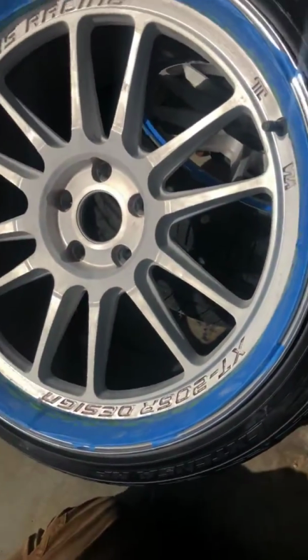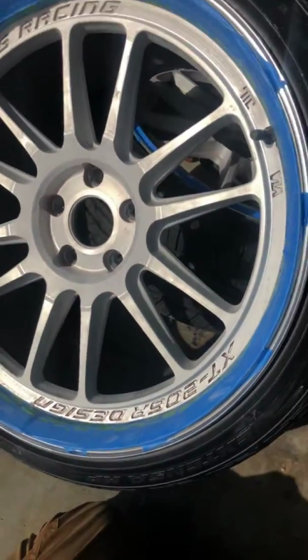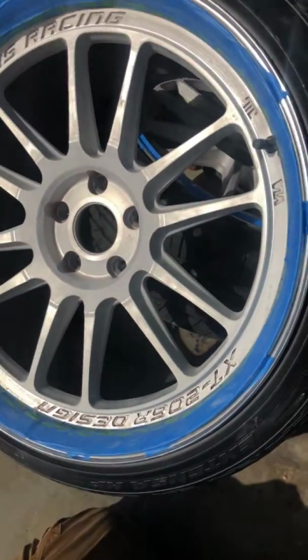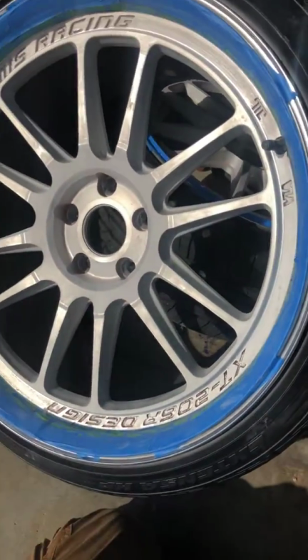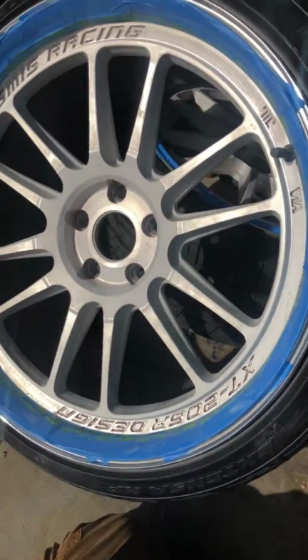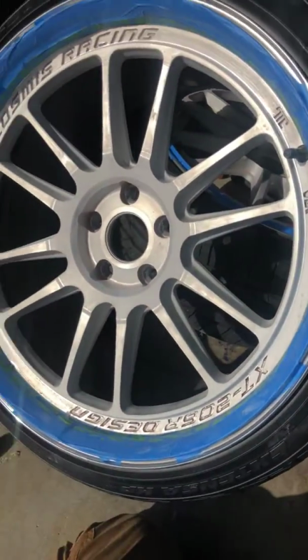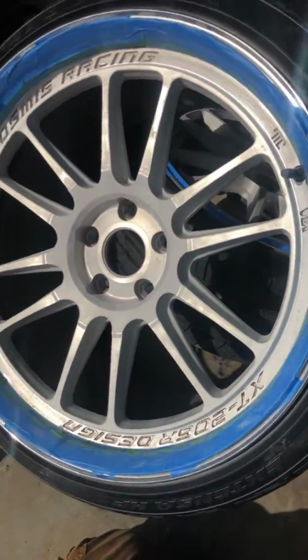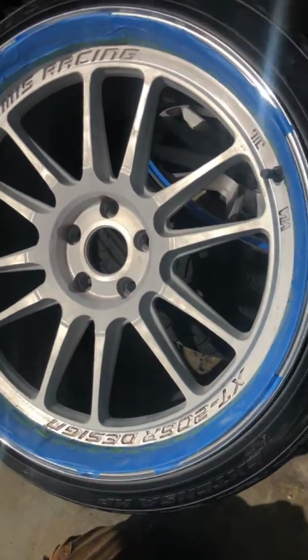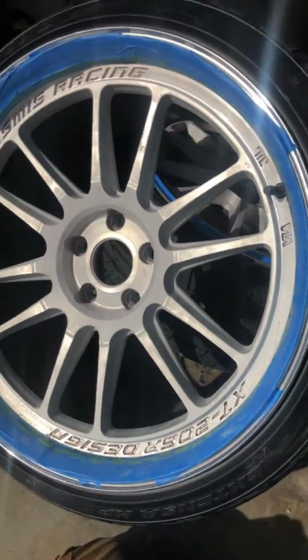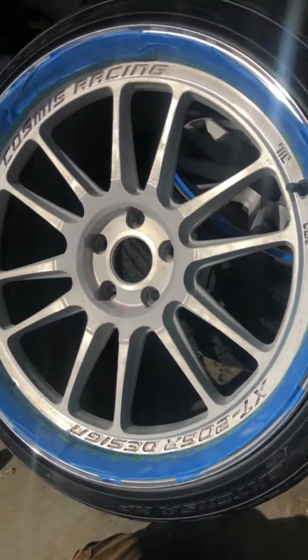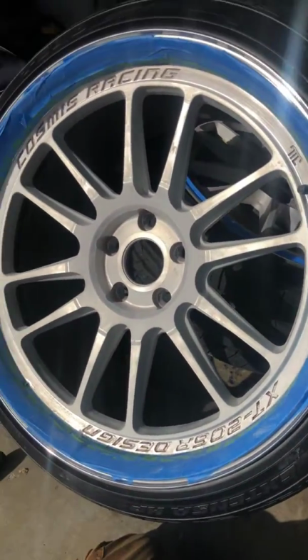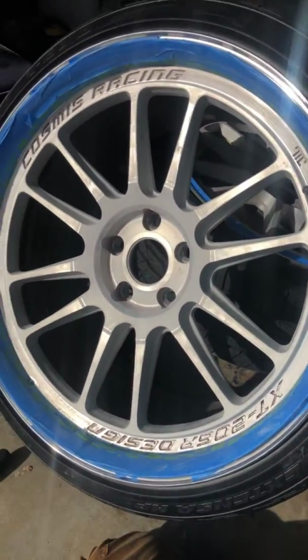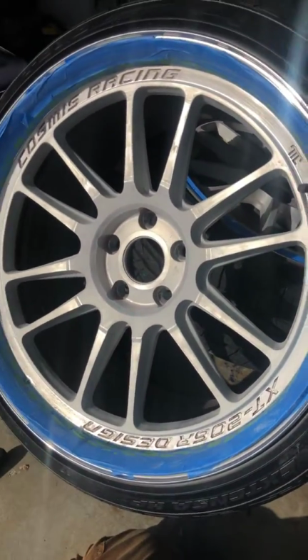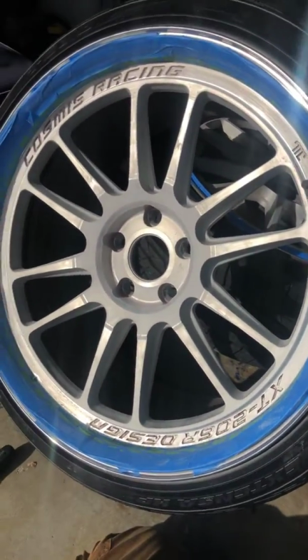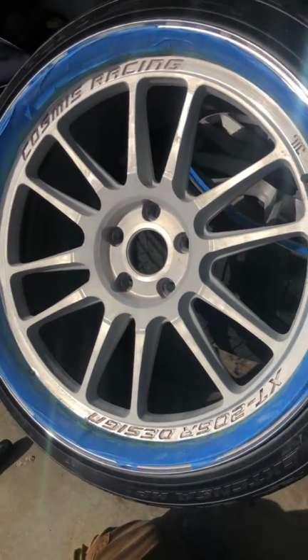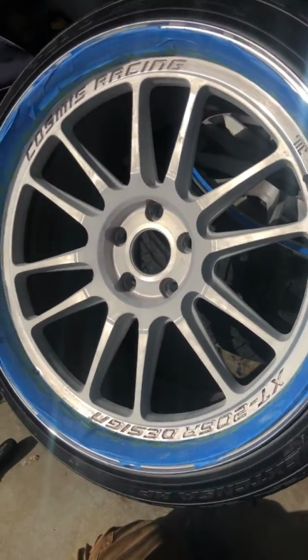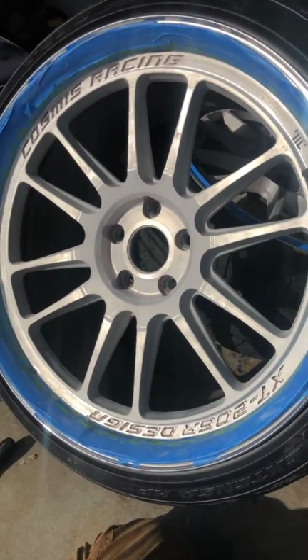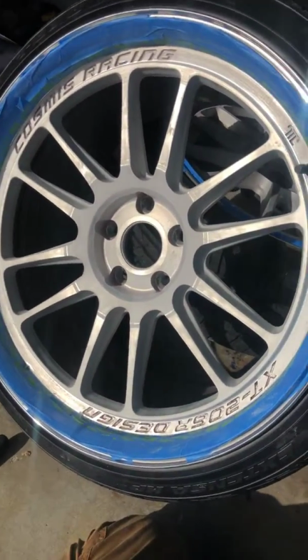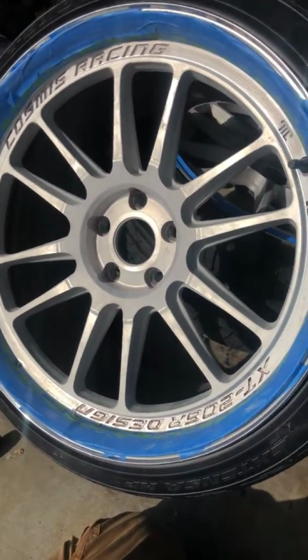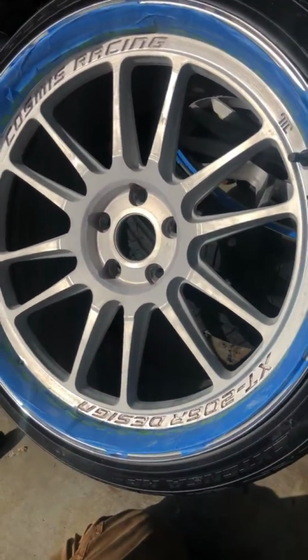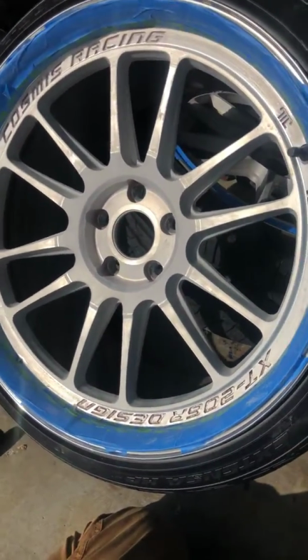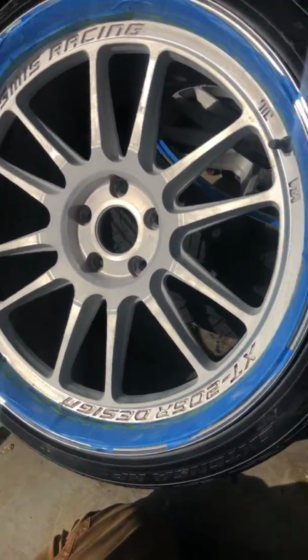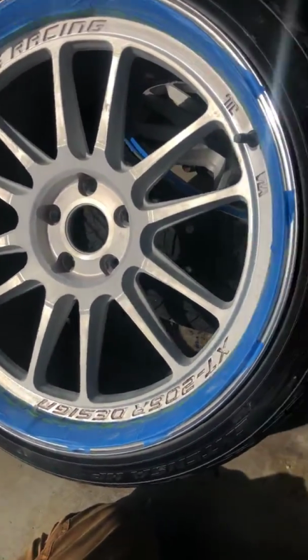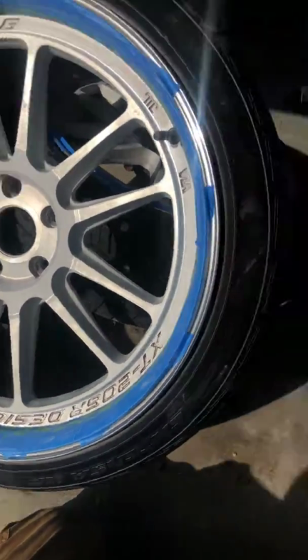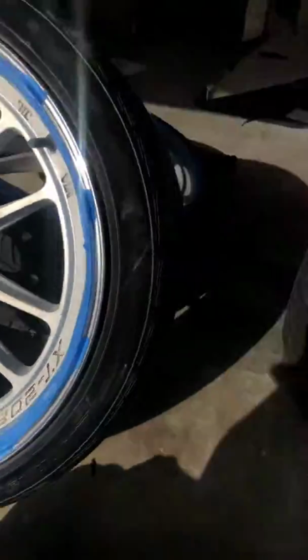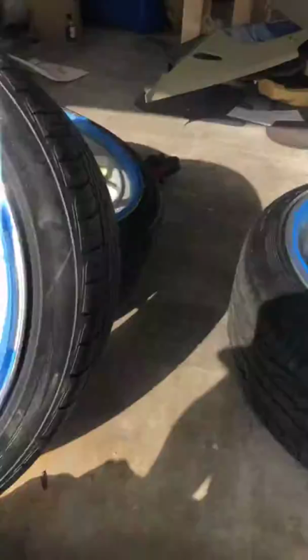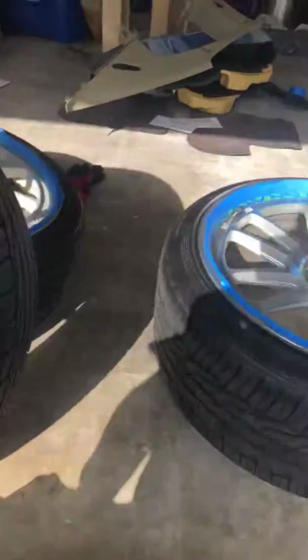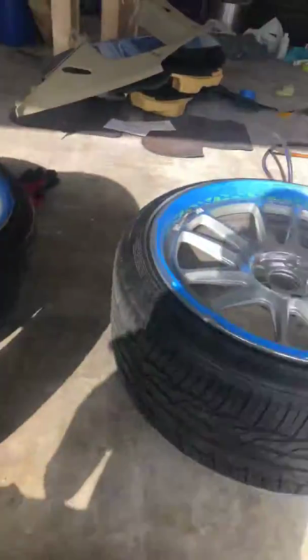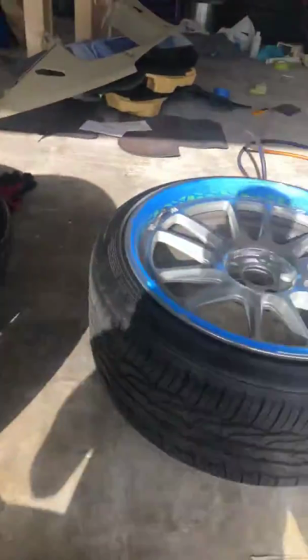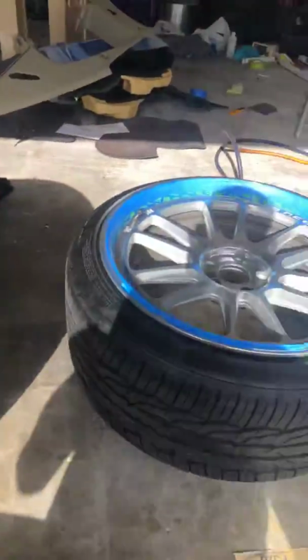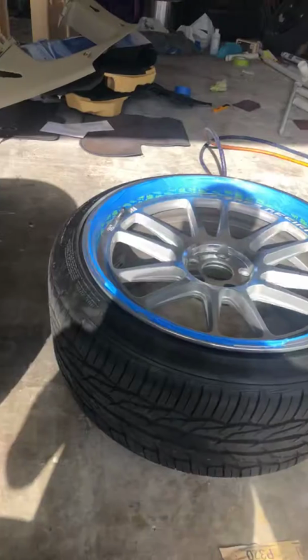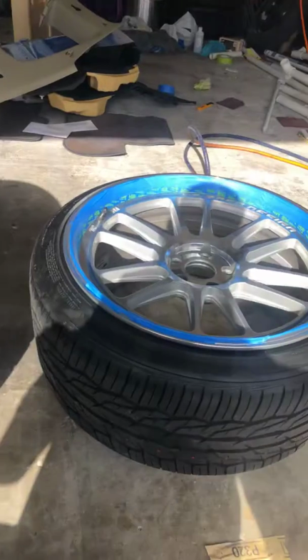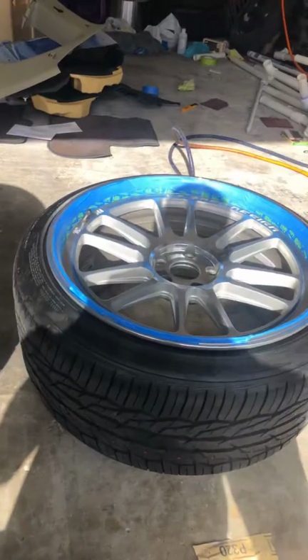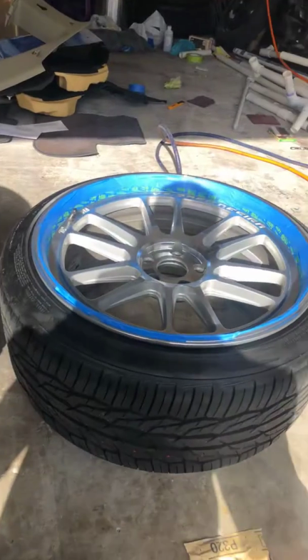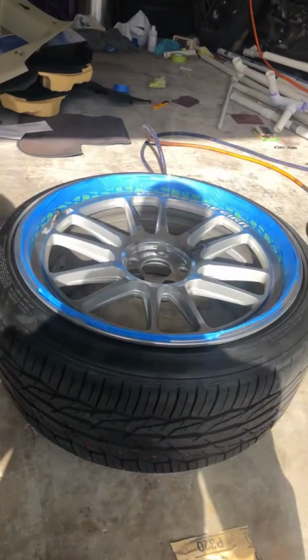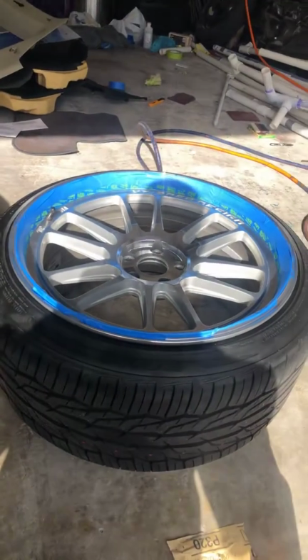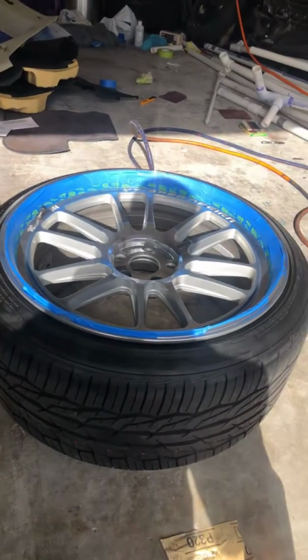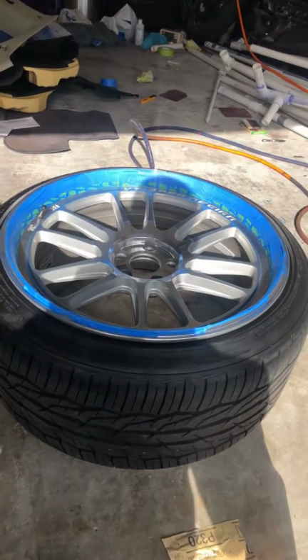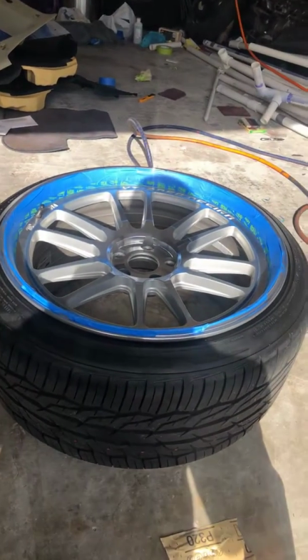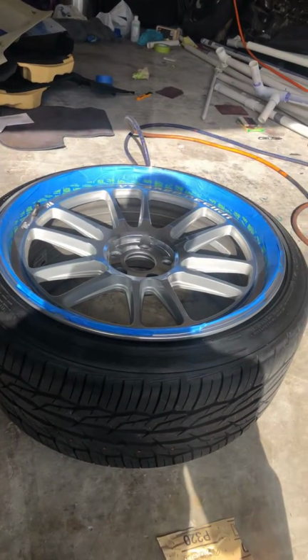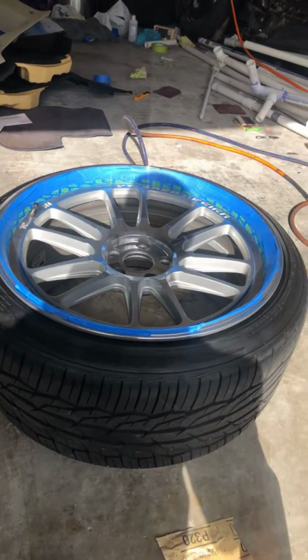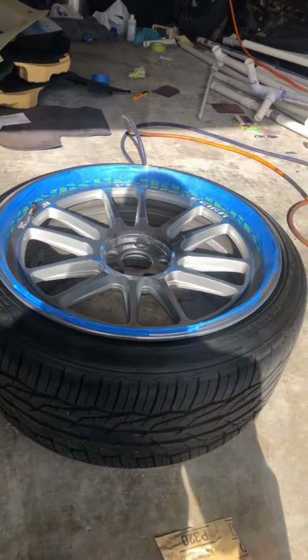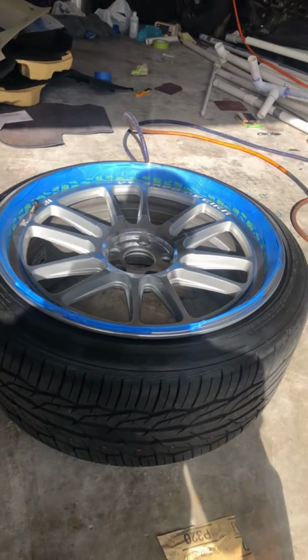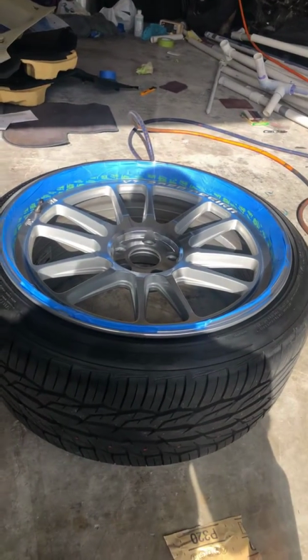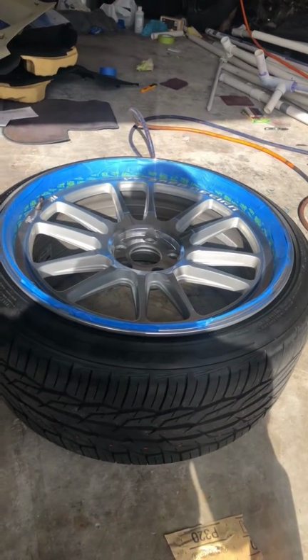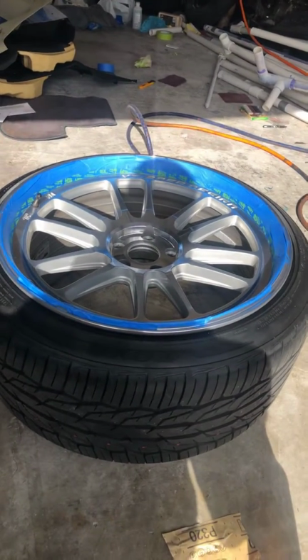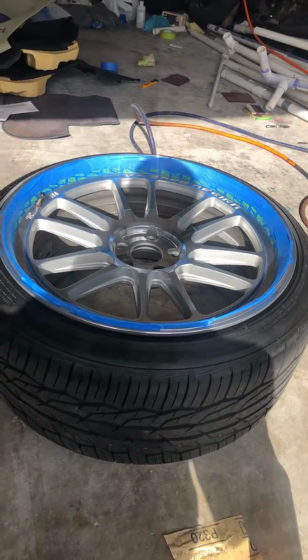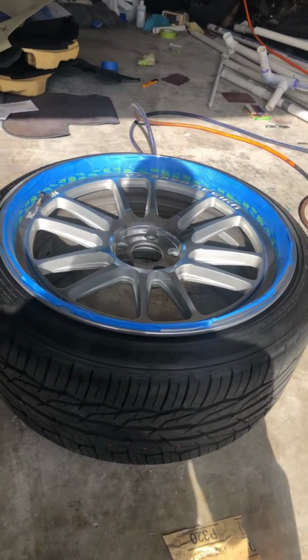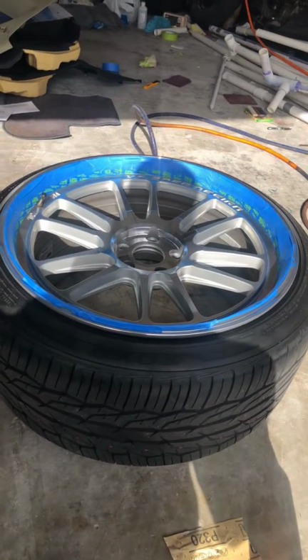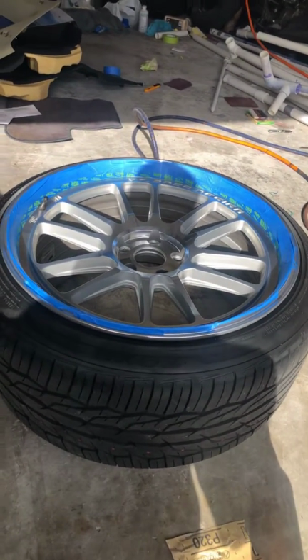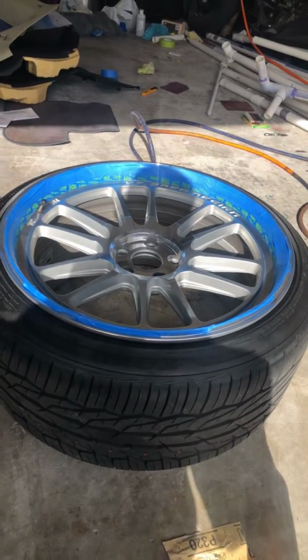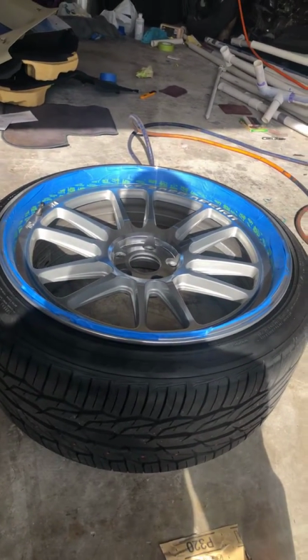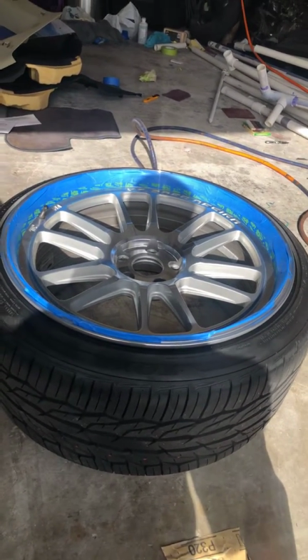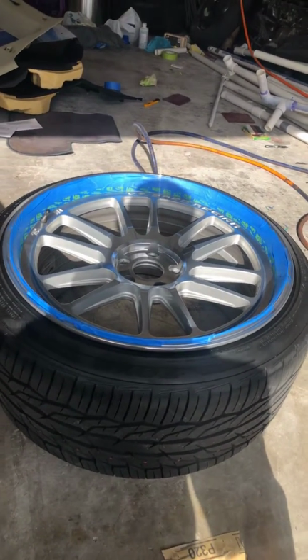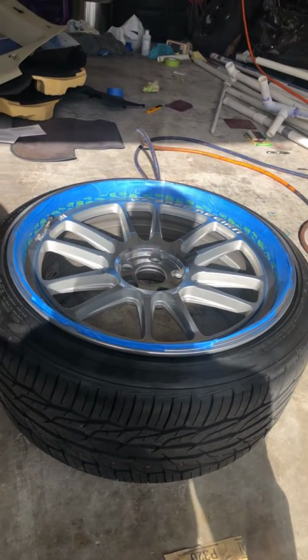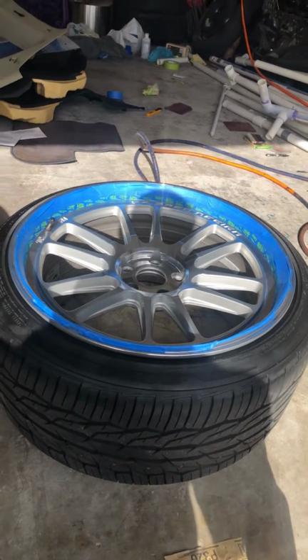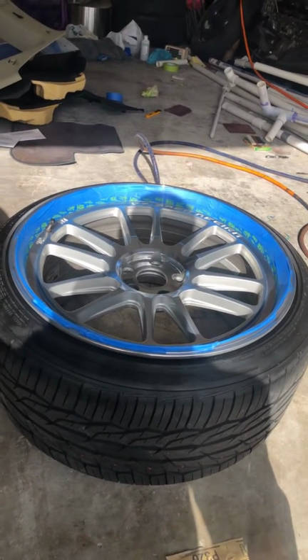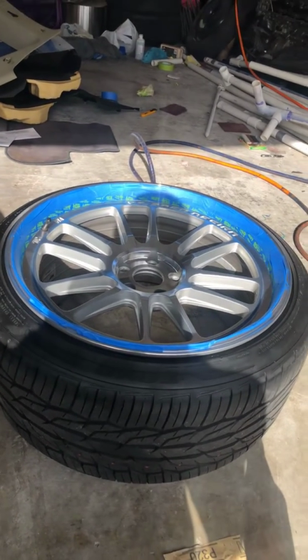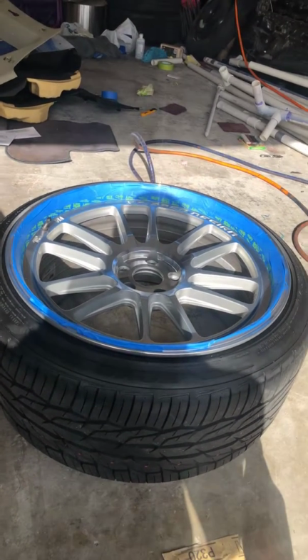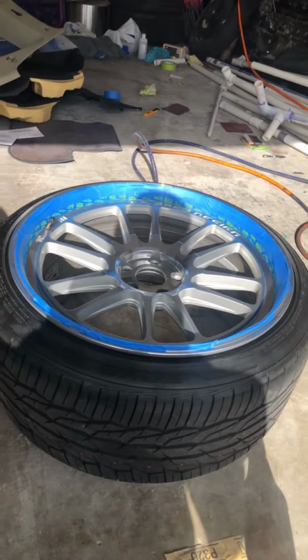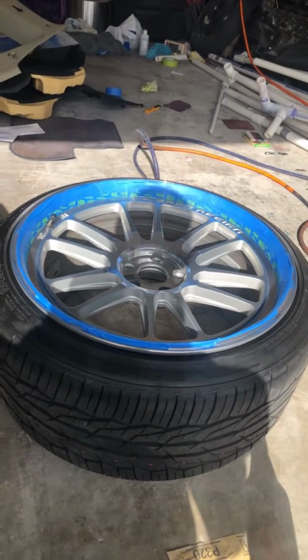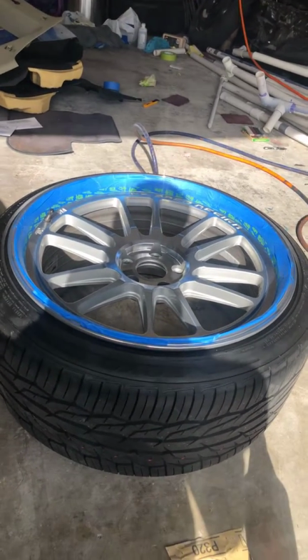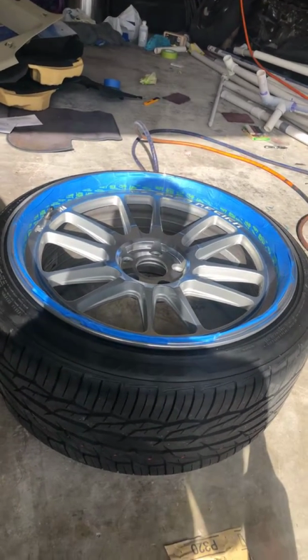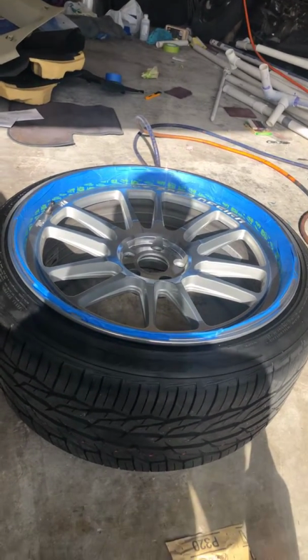I'll get you guys an update as soon as I'm done with everything. I'll see you in a little bit.